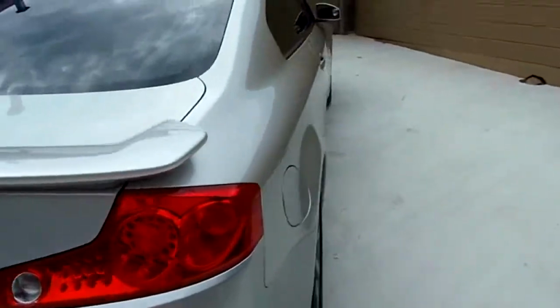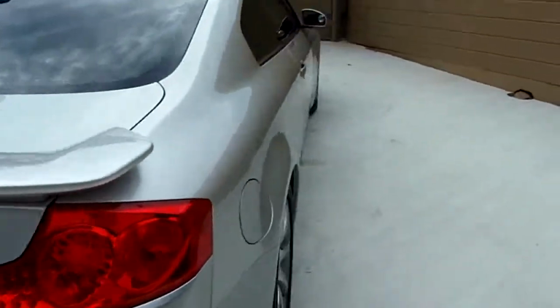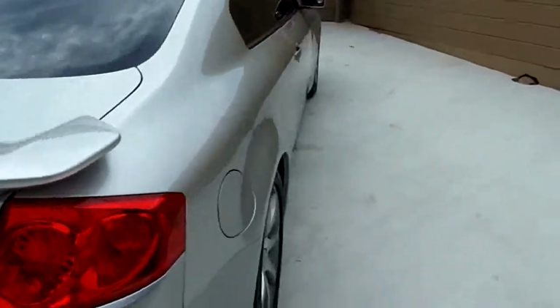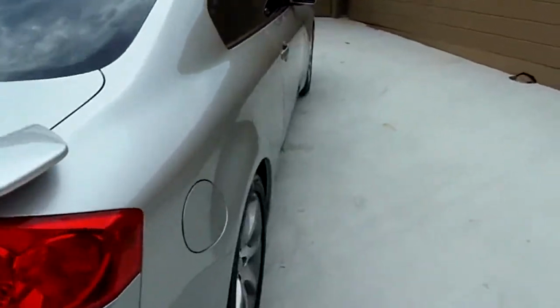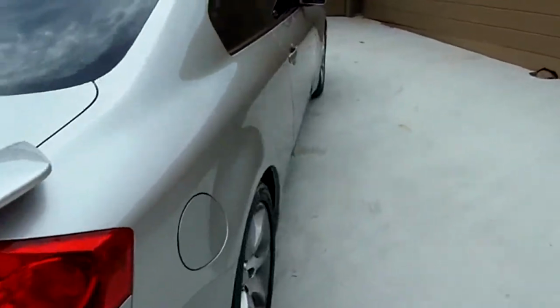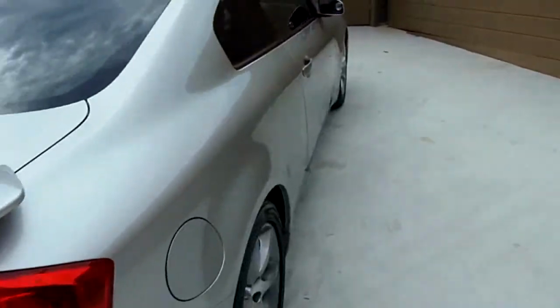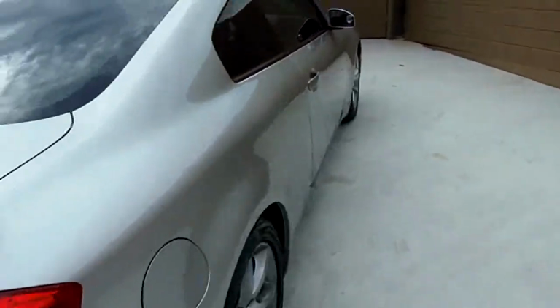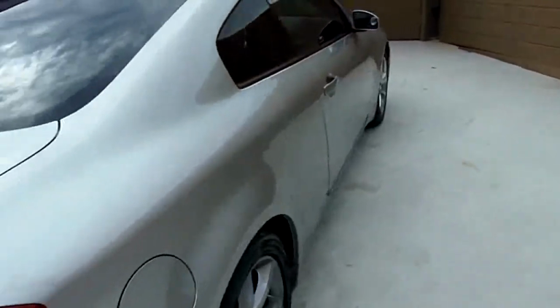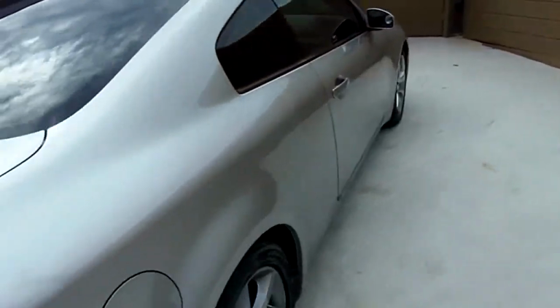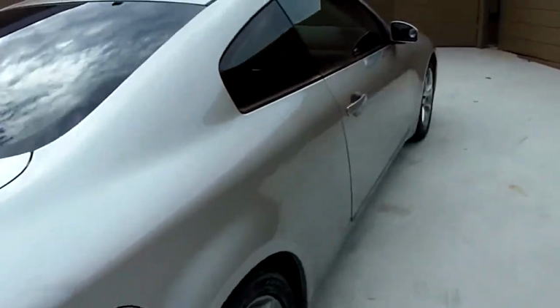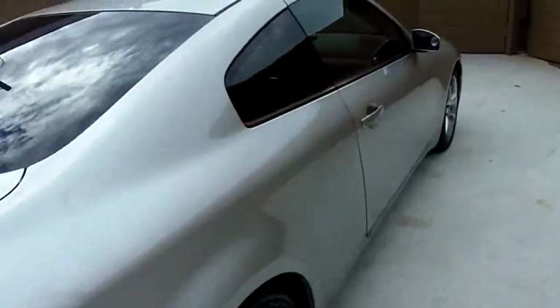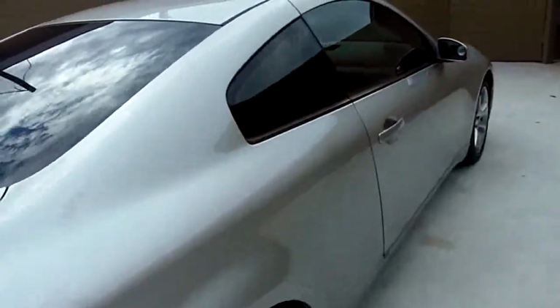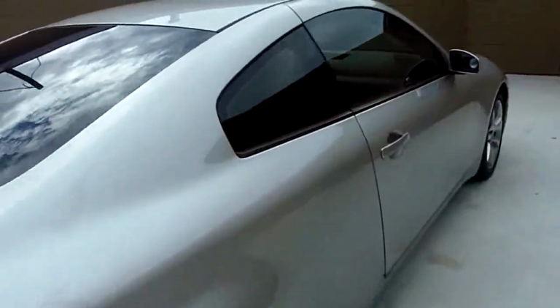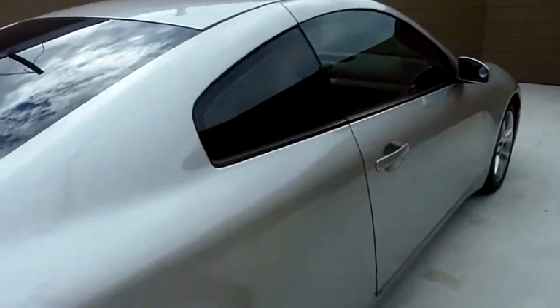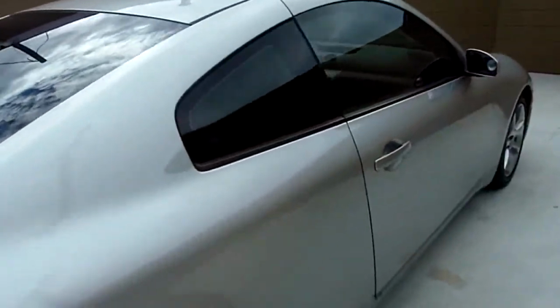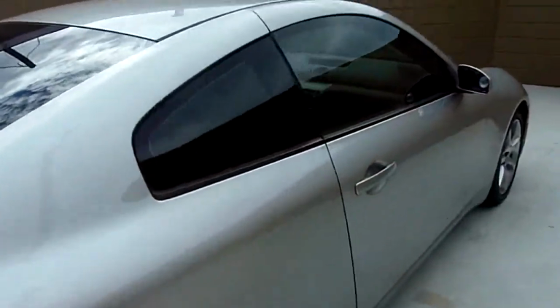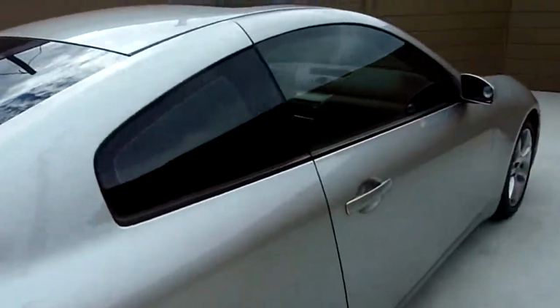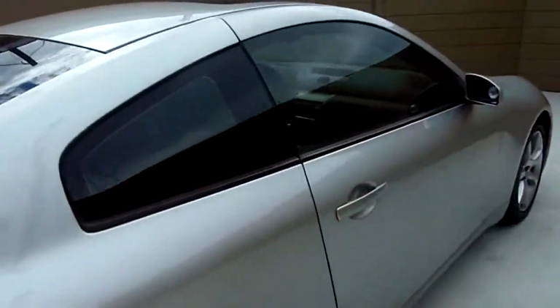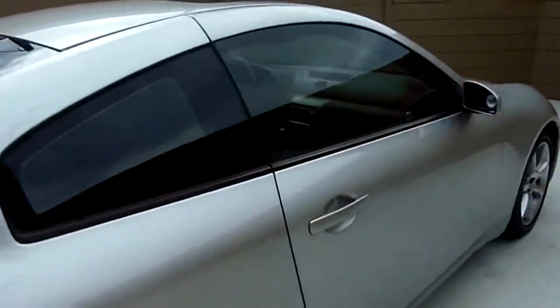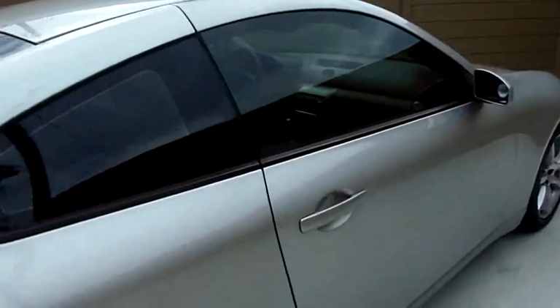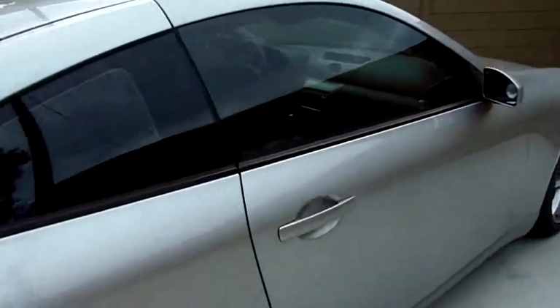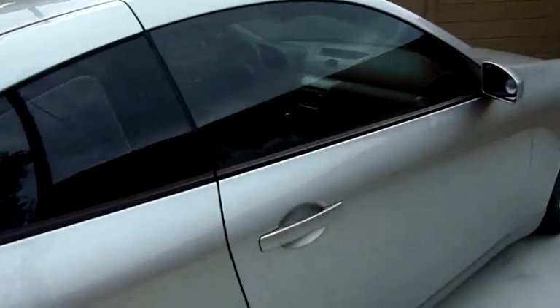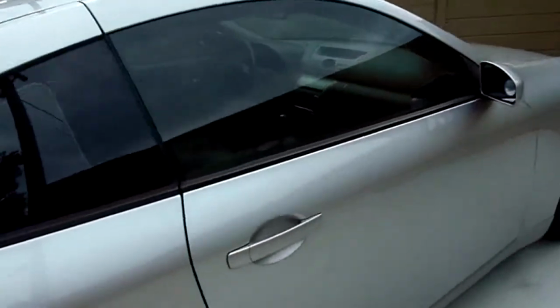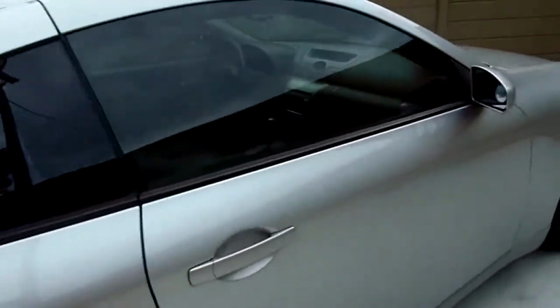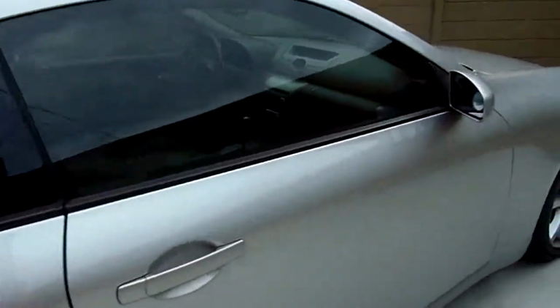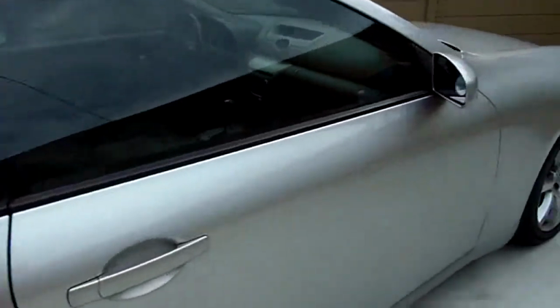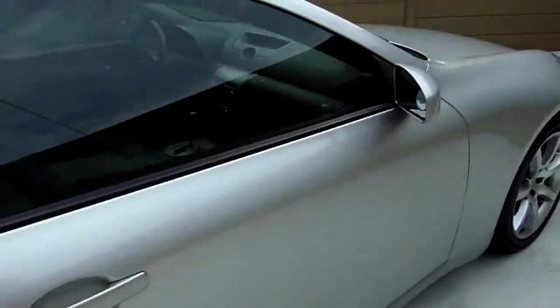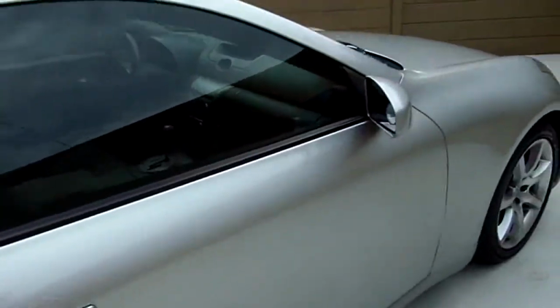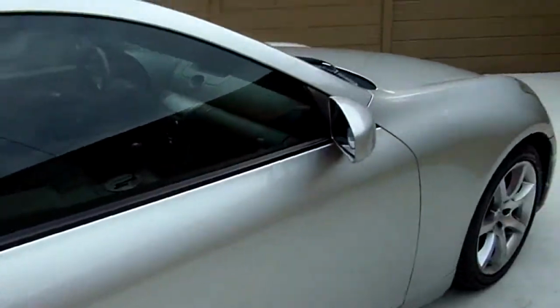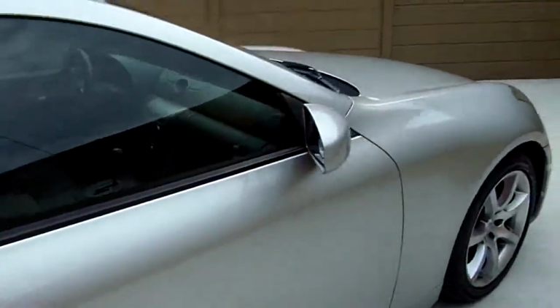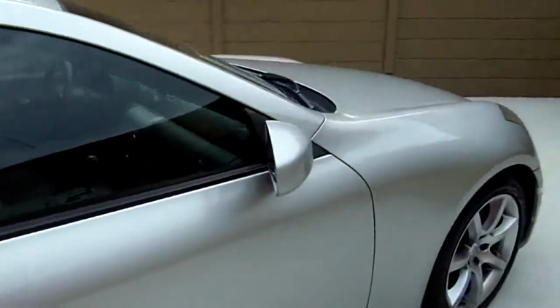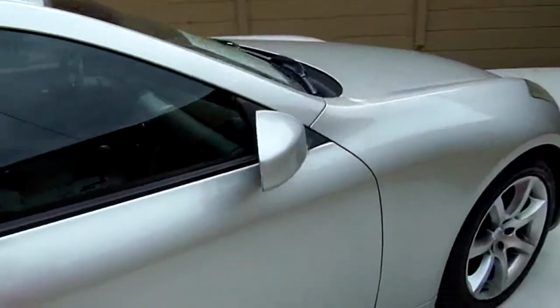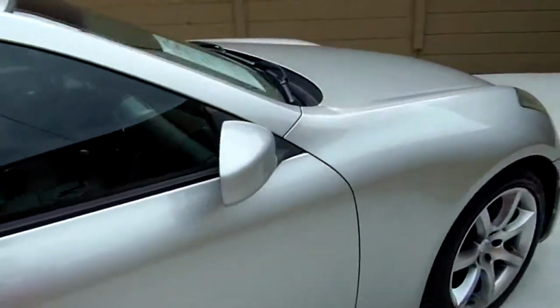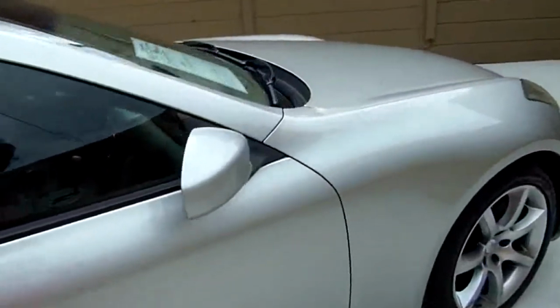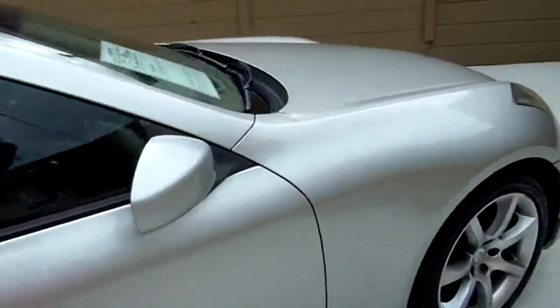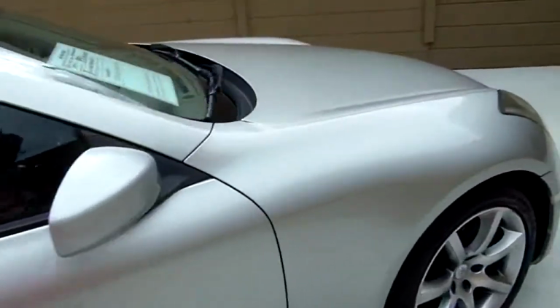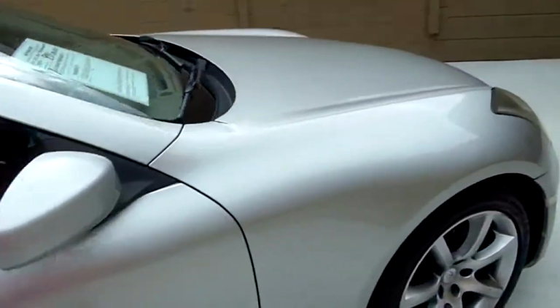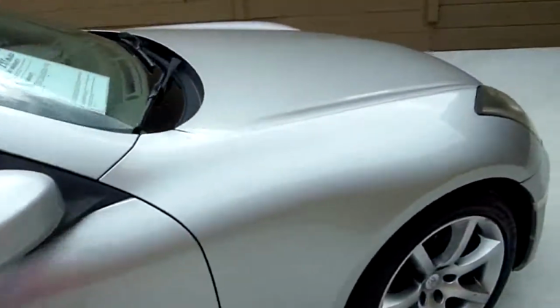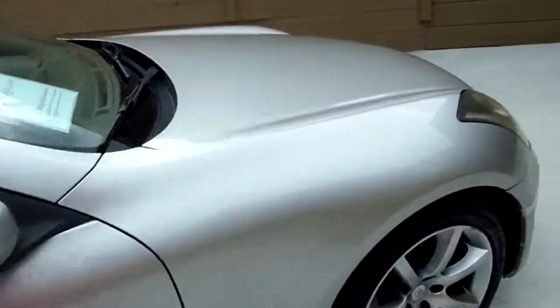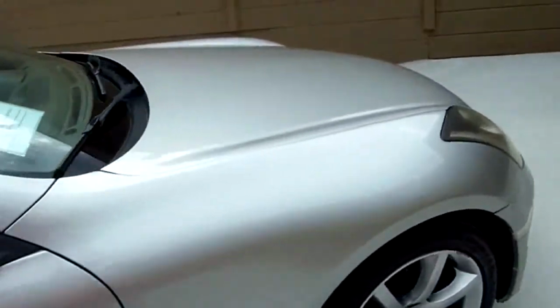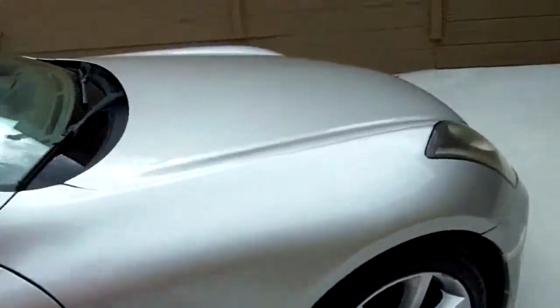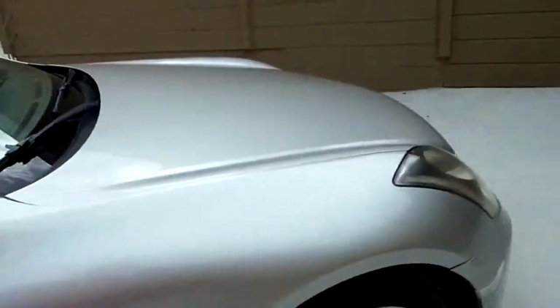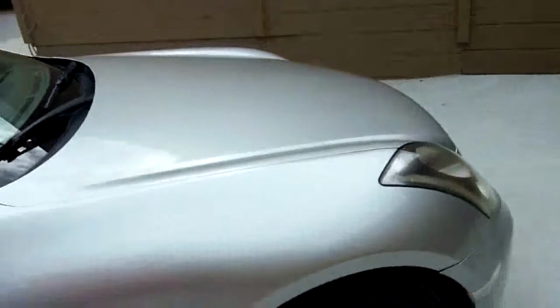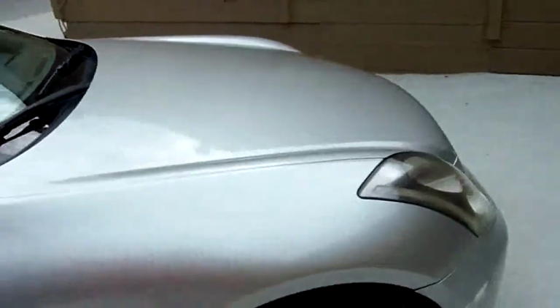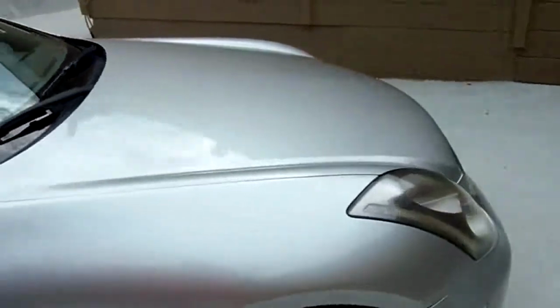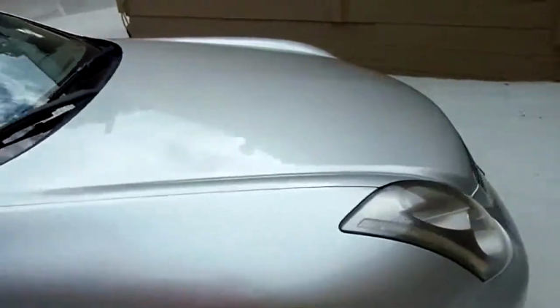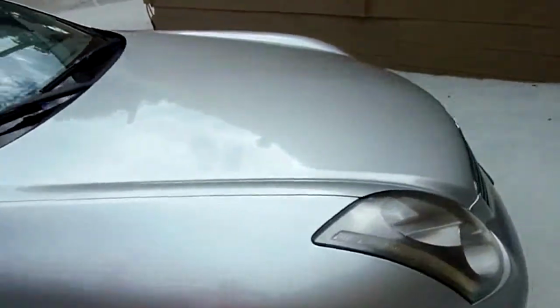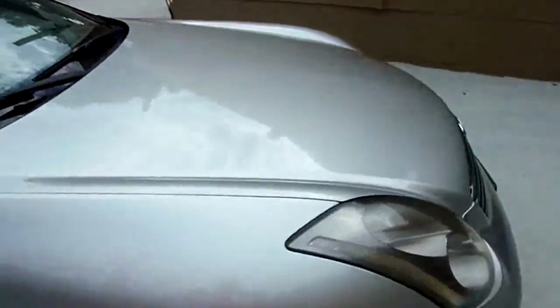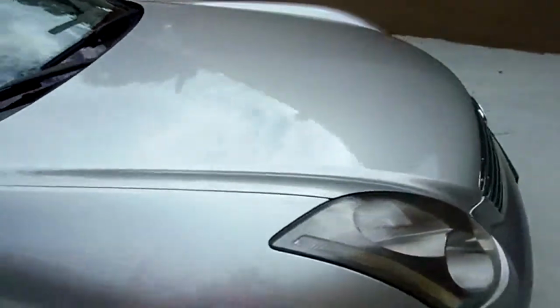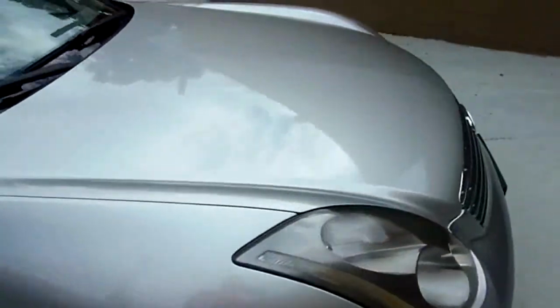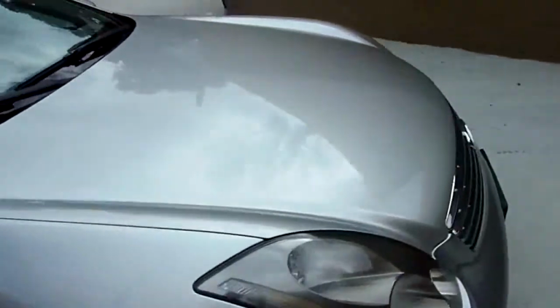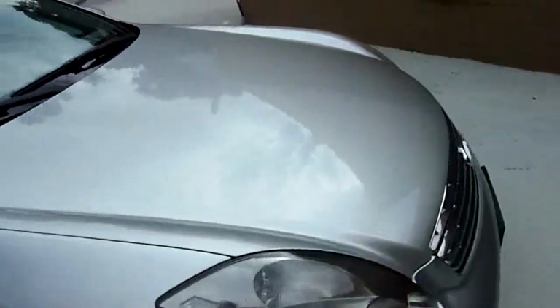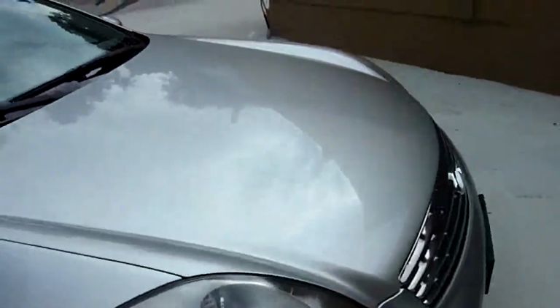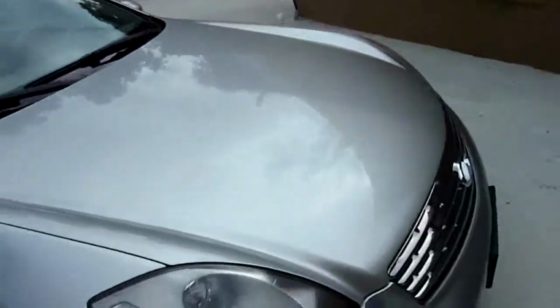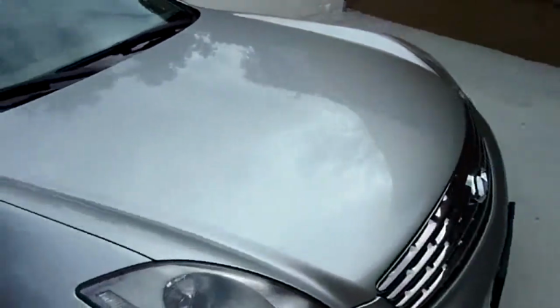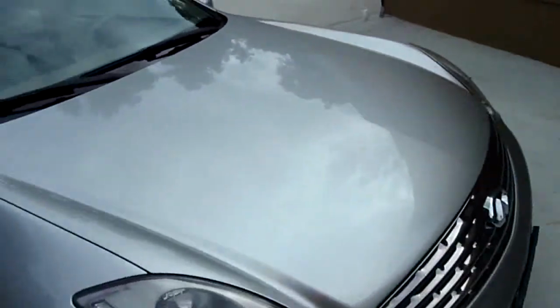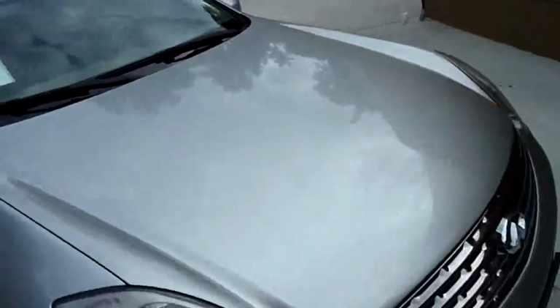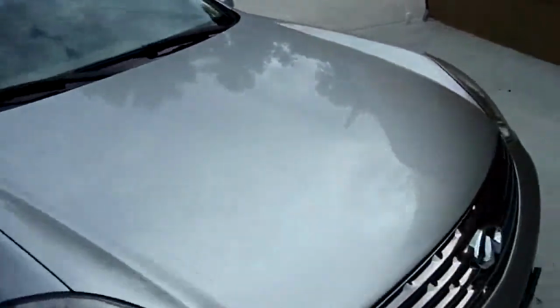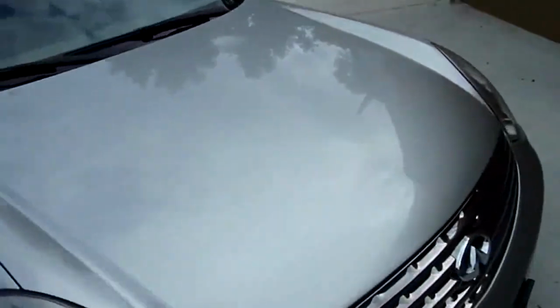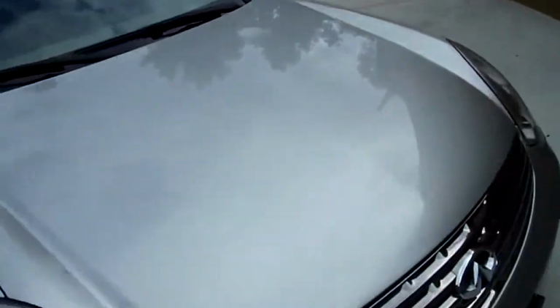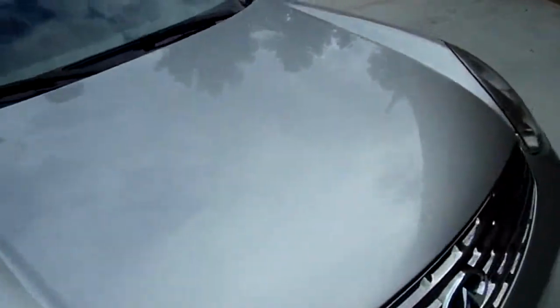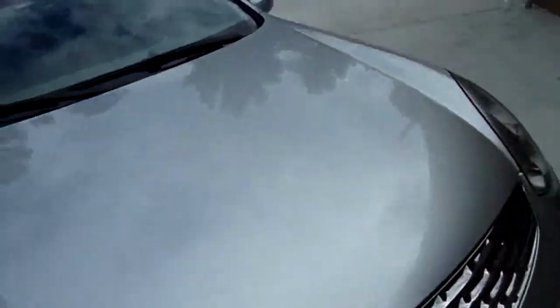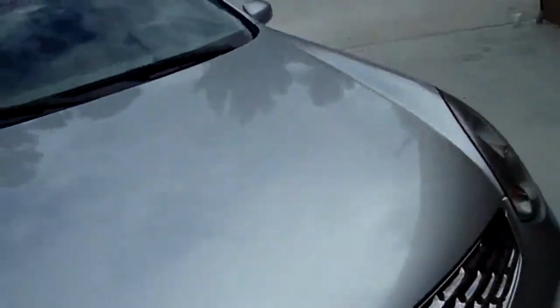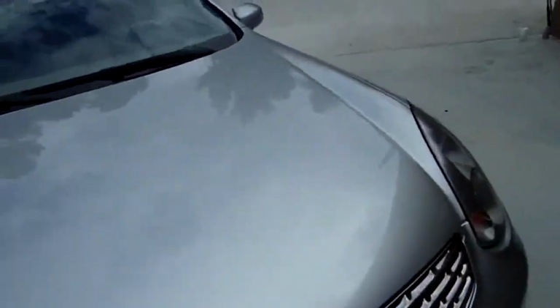There might be a dent or a ding, a scratch or a scrape — these things are used cars. Let's go inside and take a look at it though.